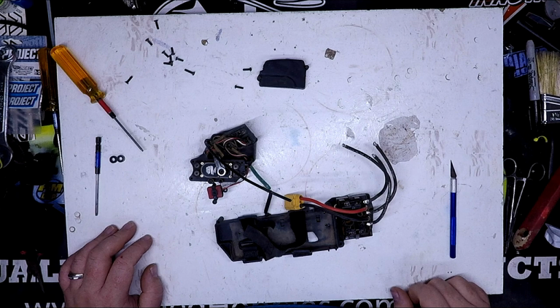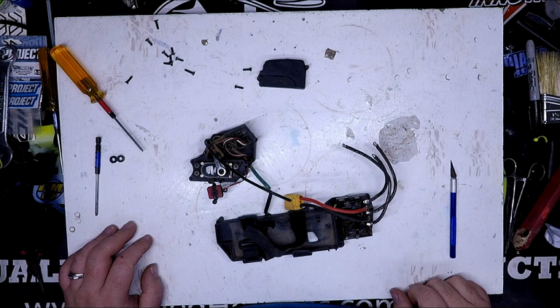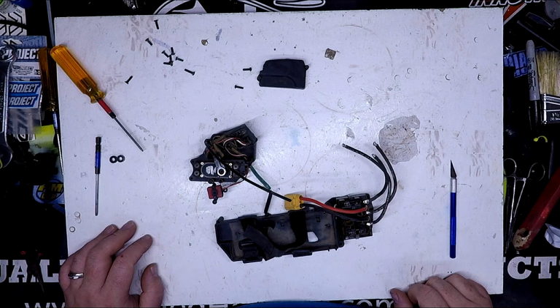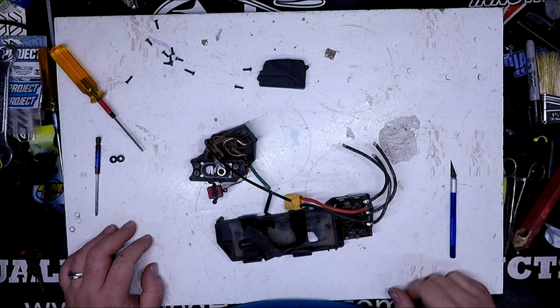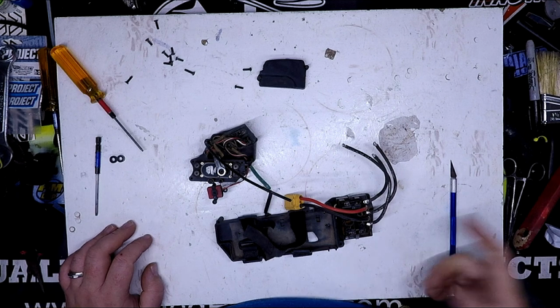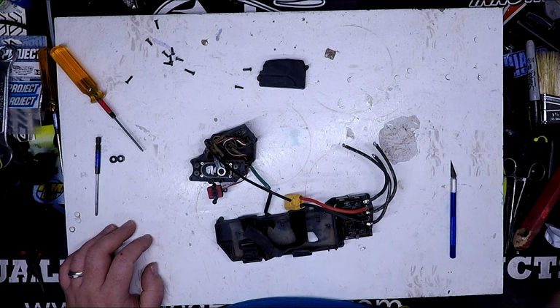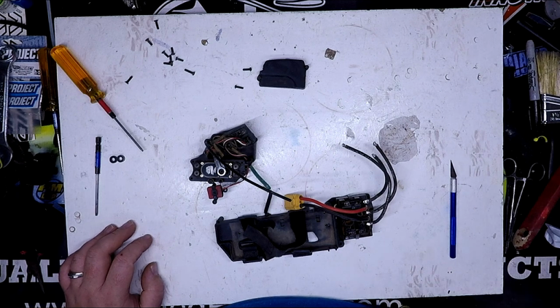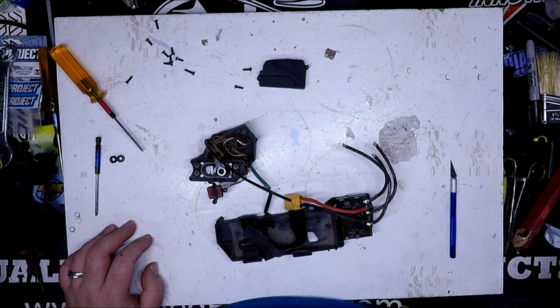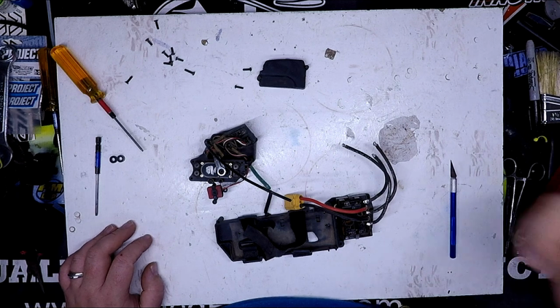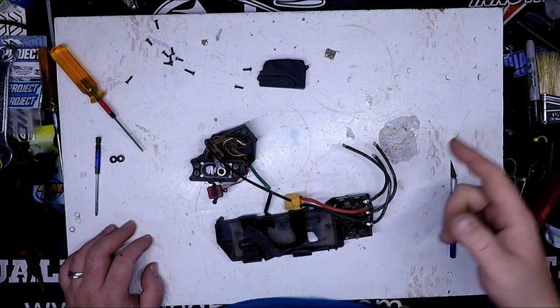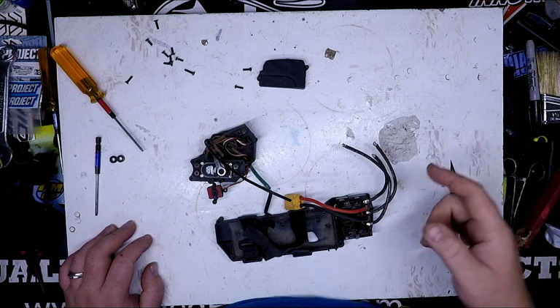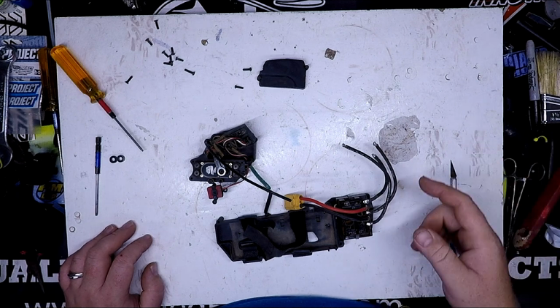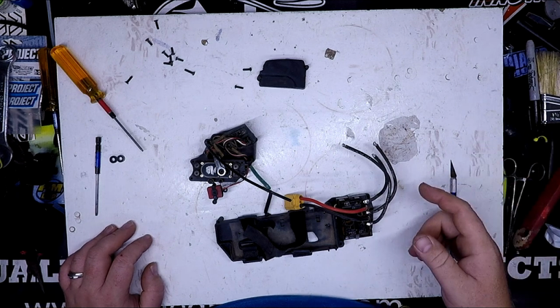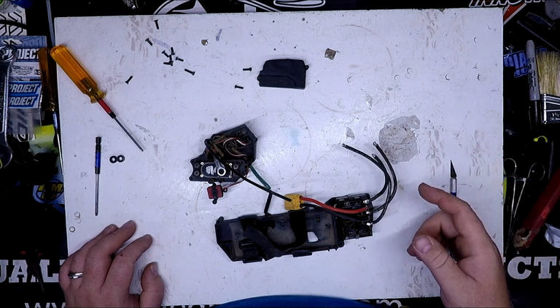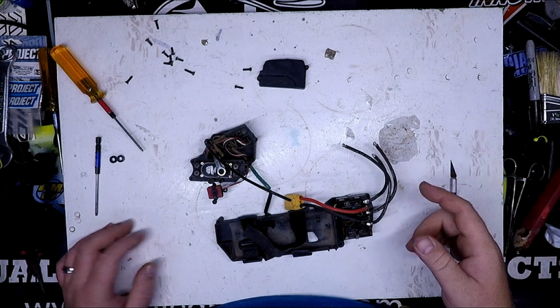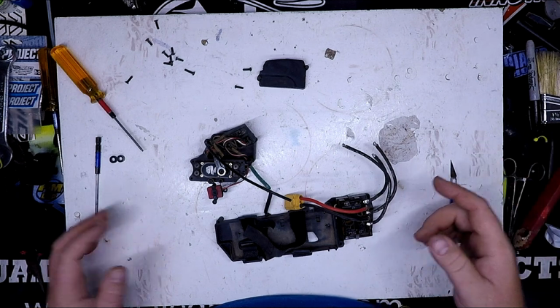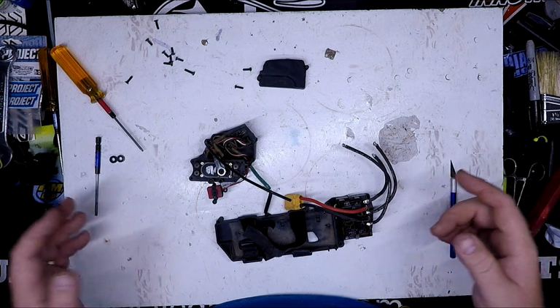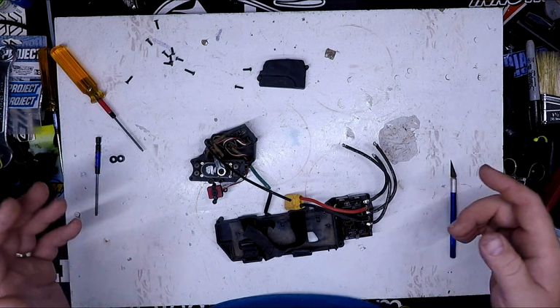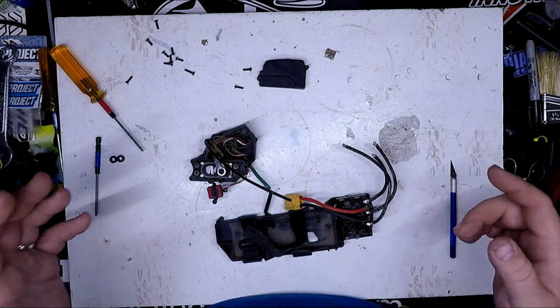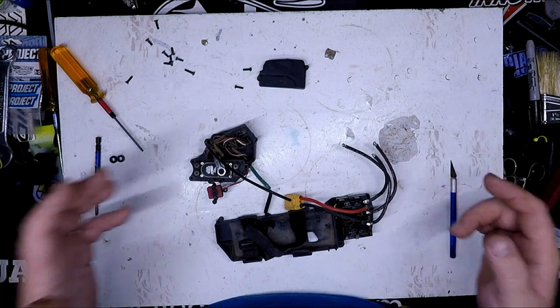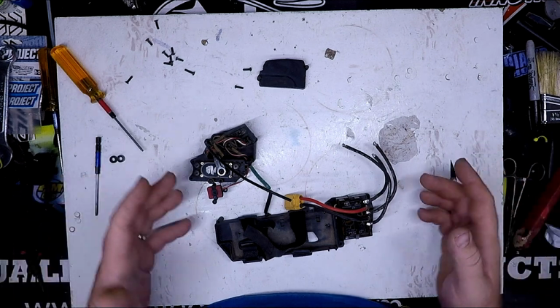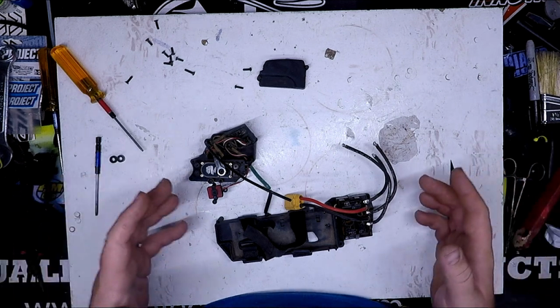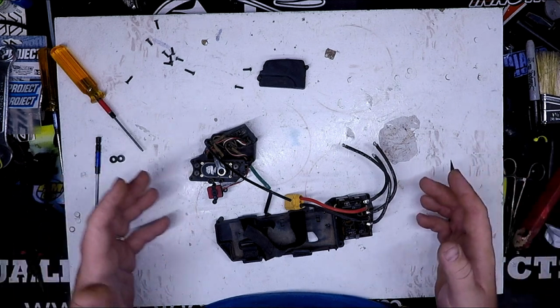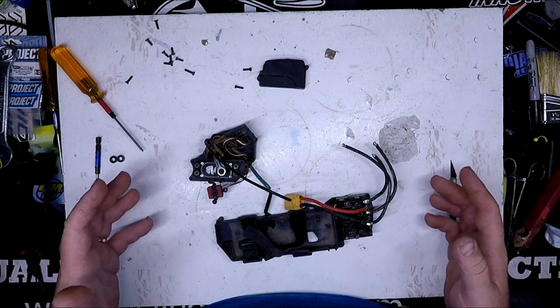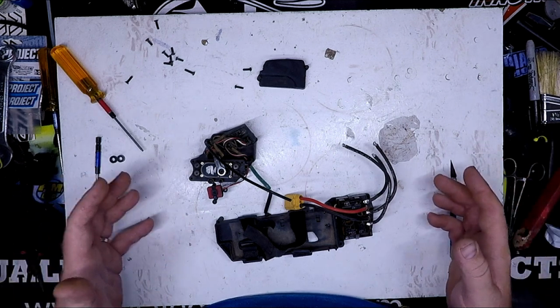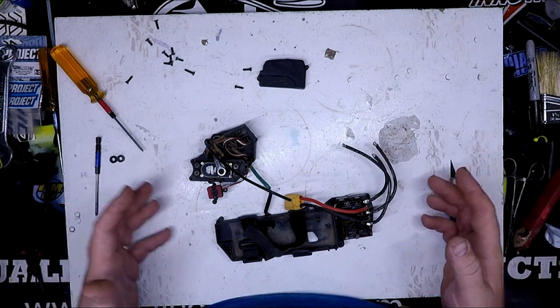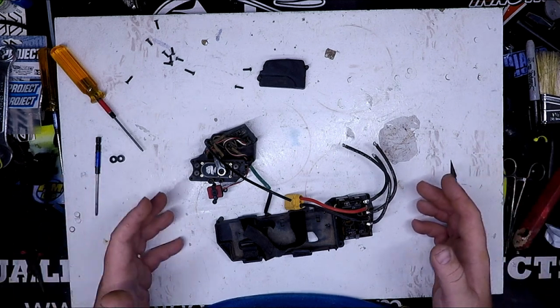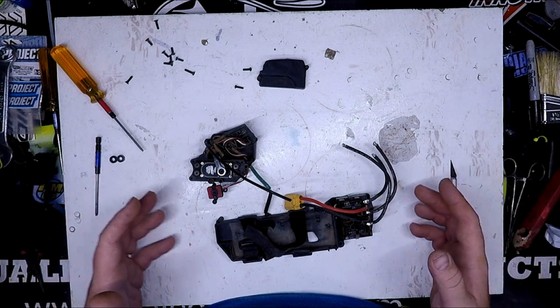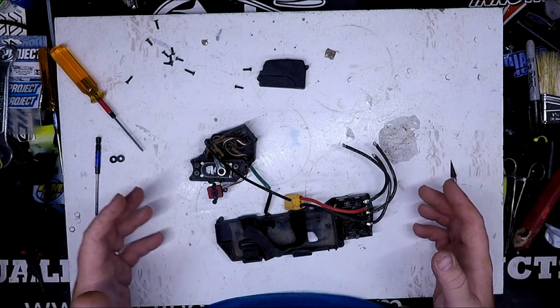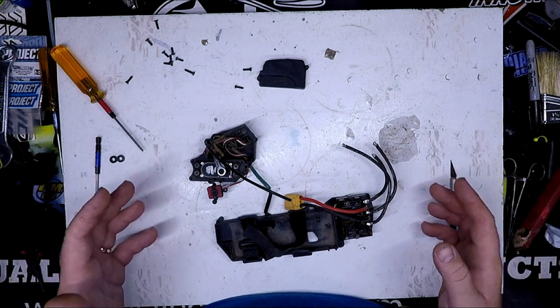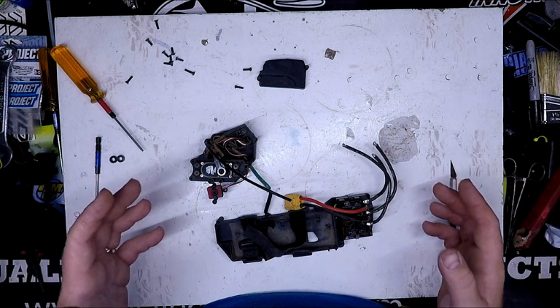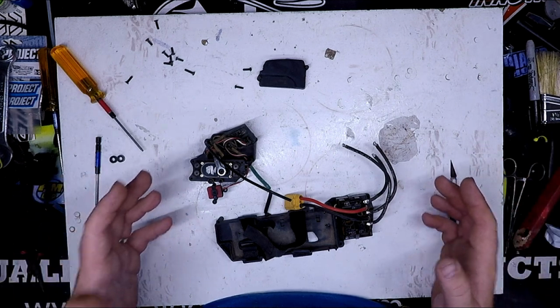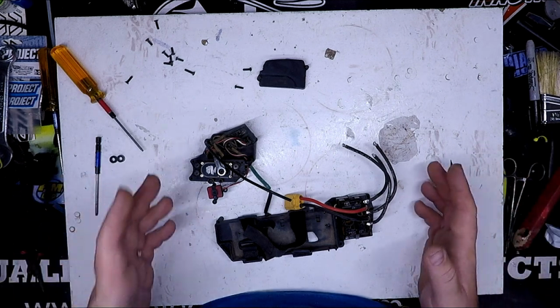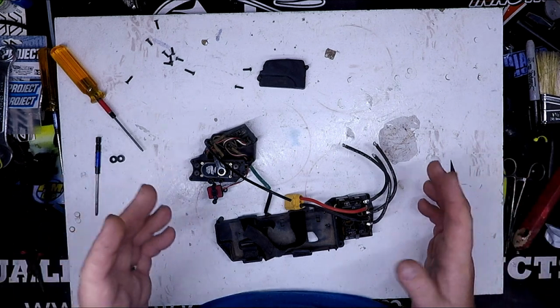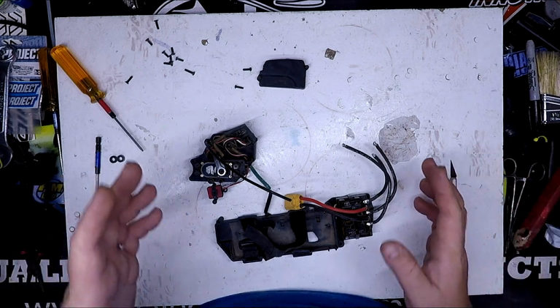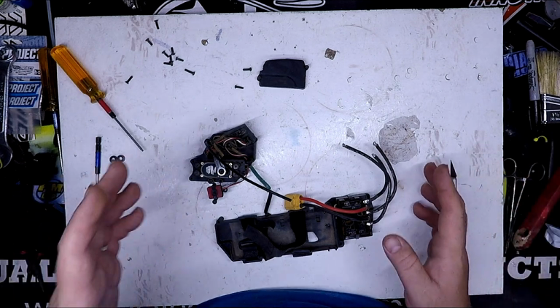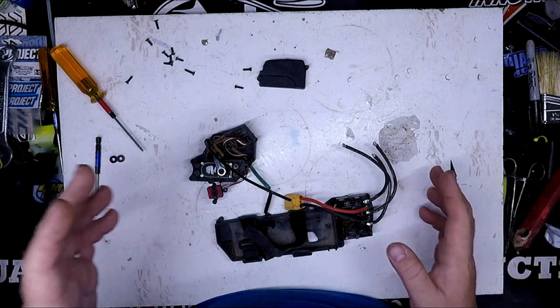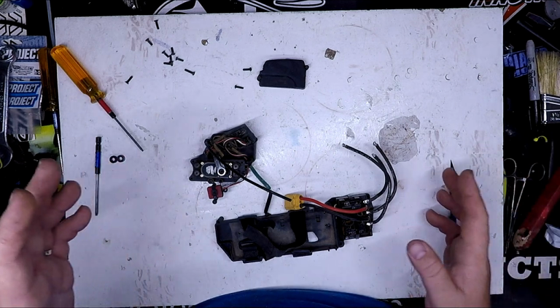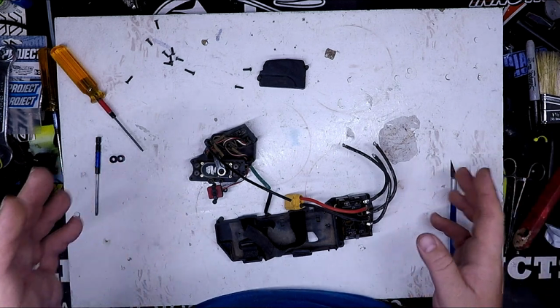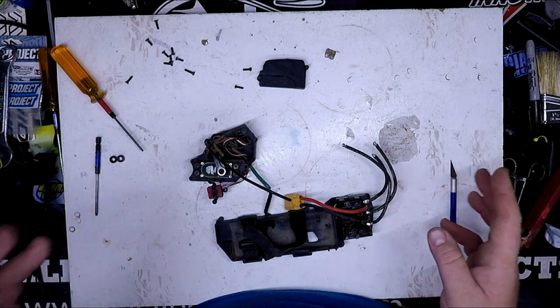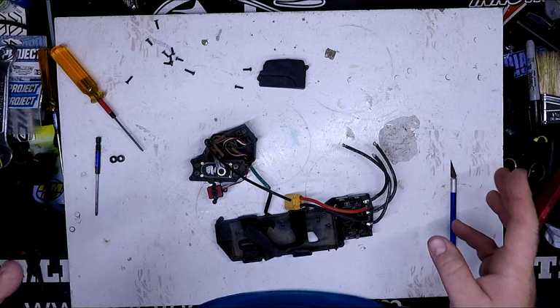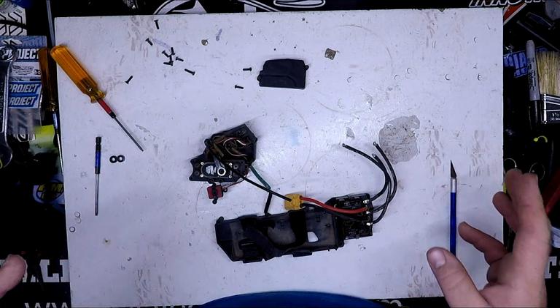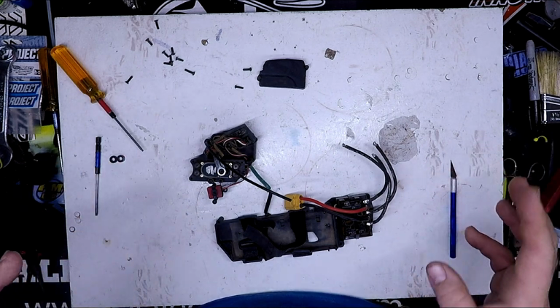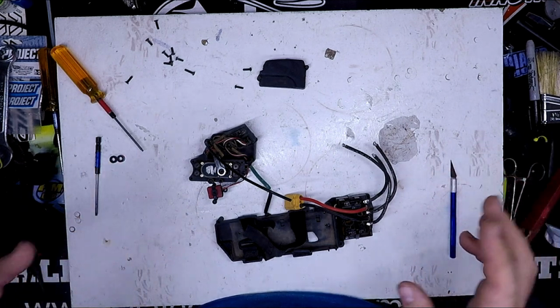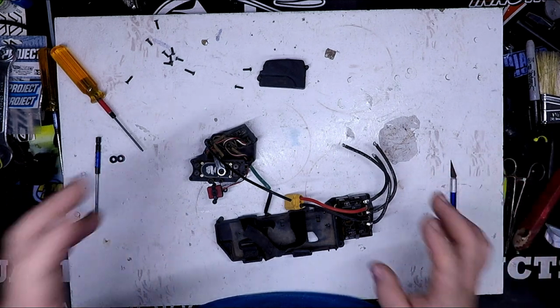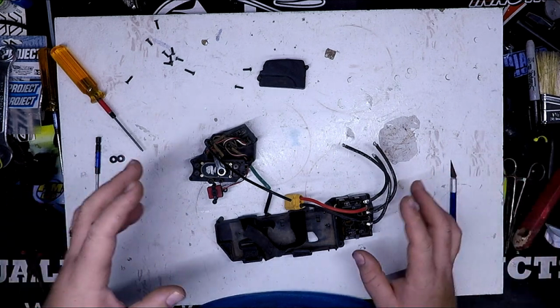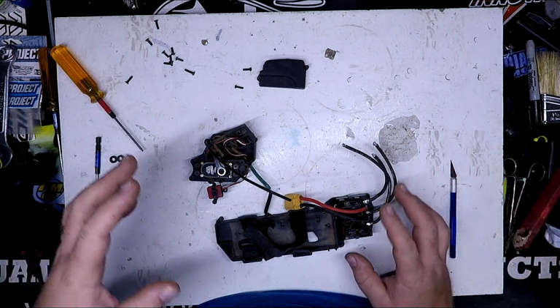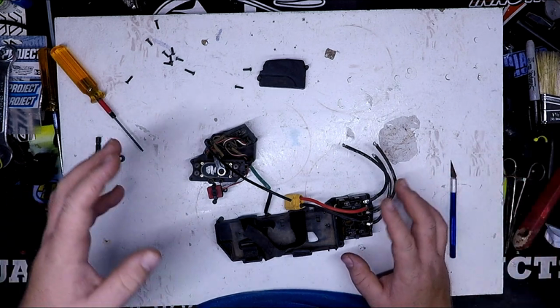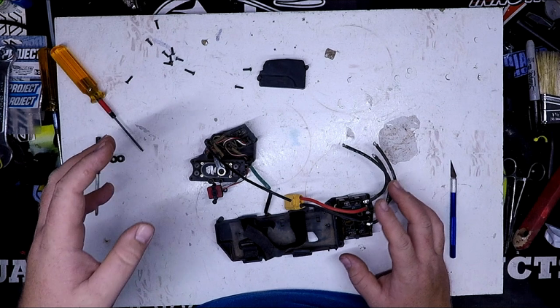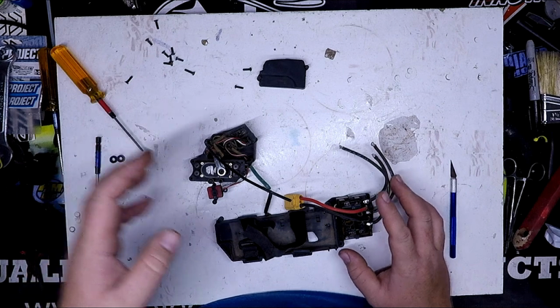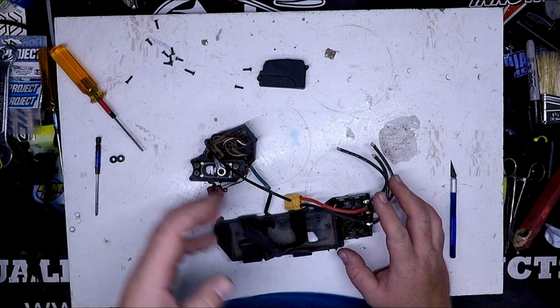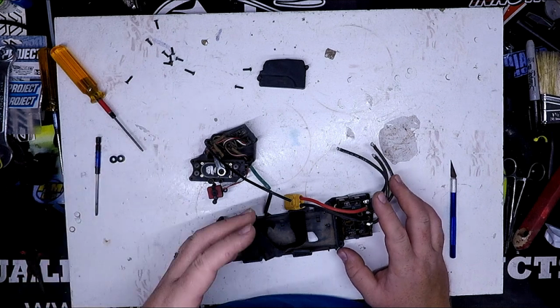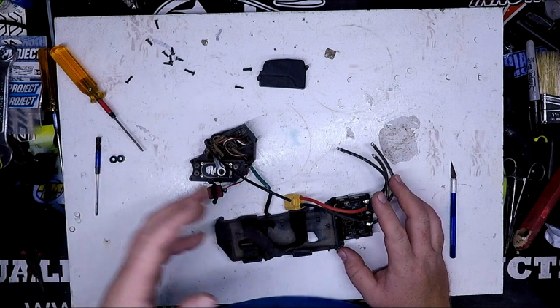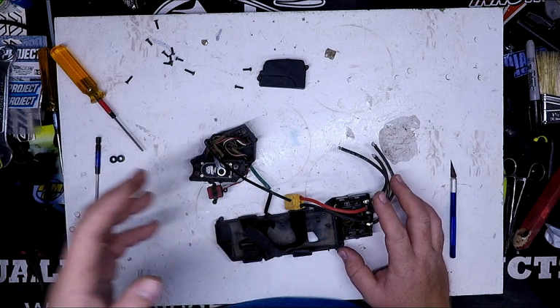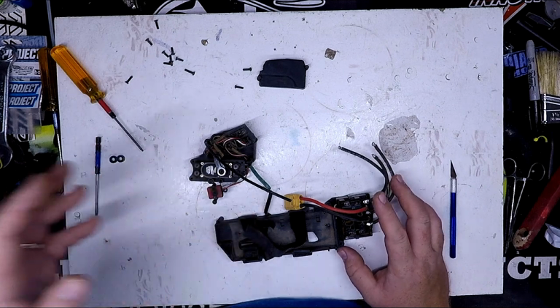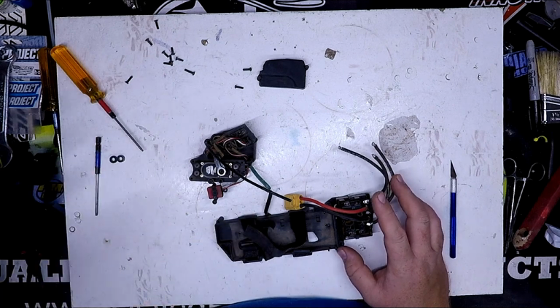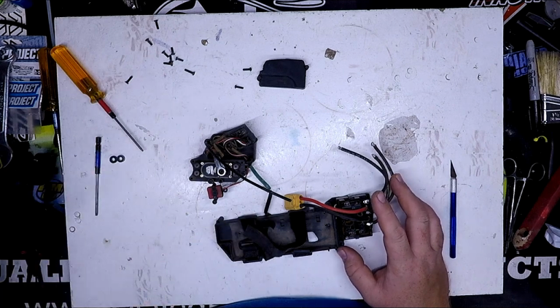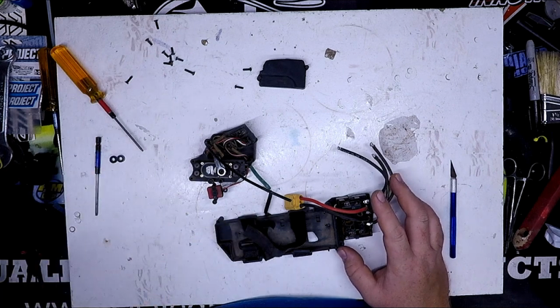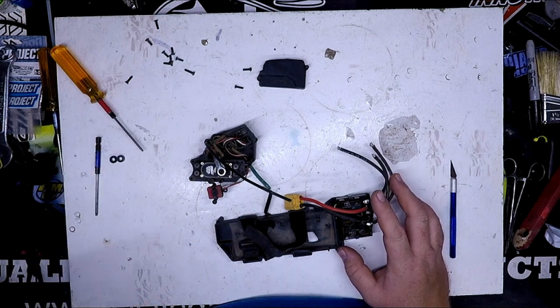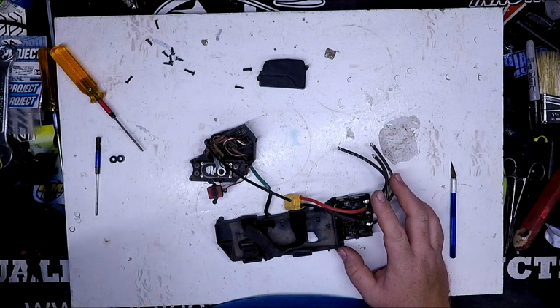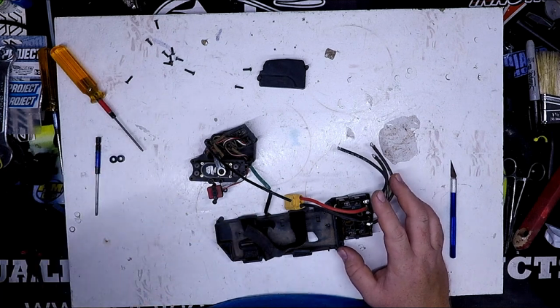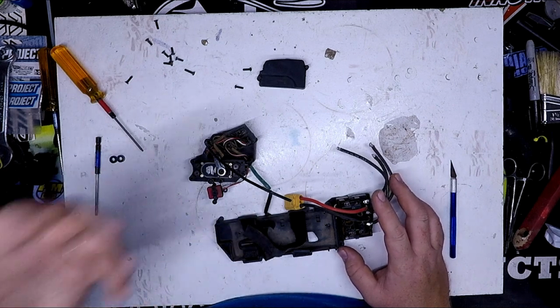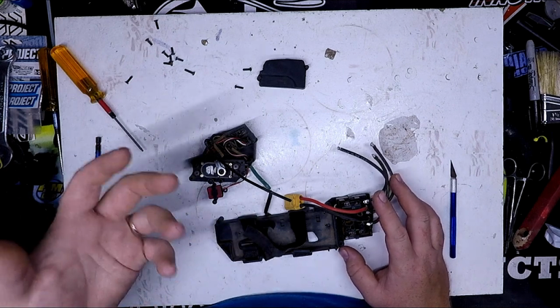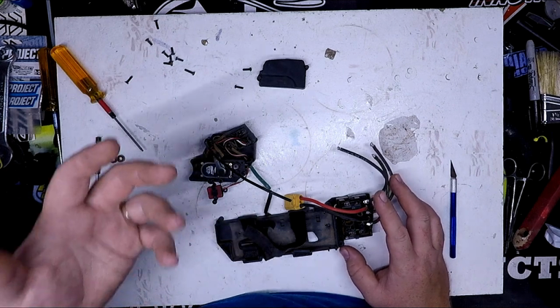Hey guys, Jeremy here, RC Collaborative. Today I want to show you some tips and tricks when installing an ESC and servo on your Mugen EcoBuggy.